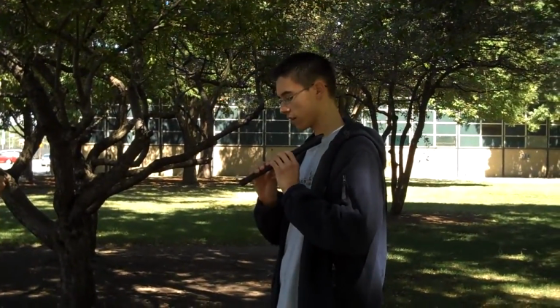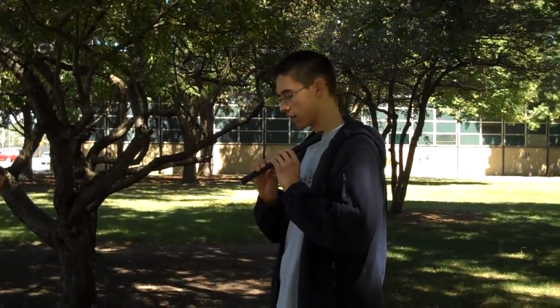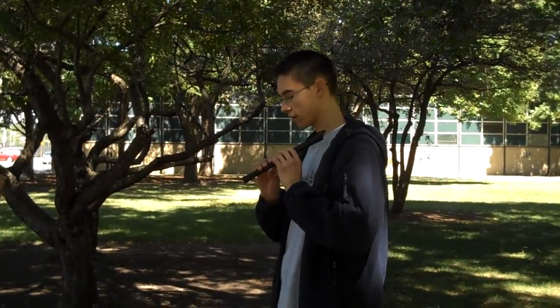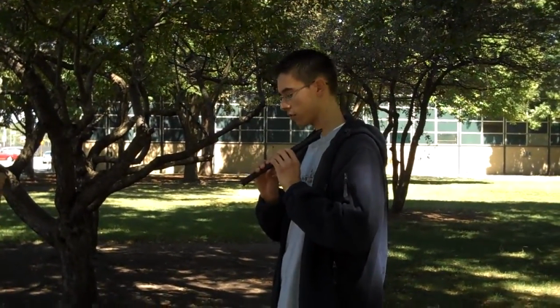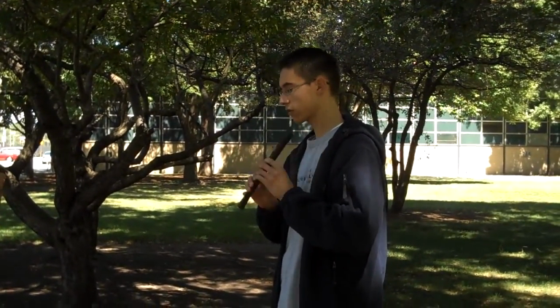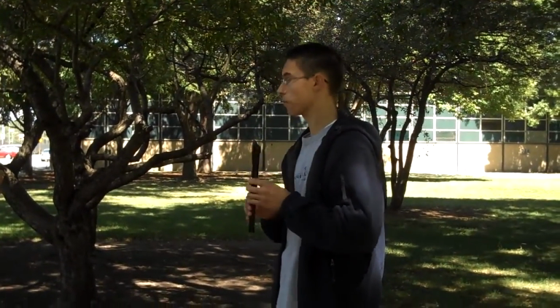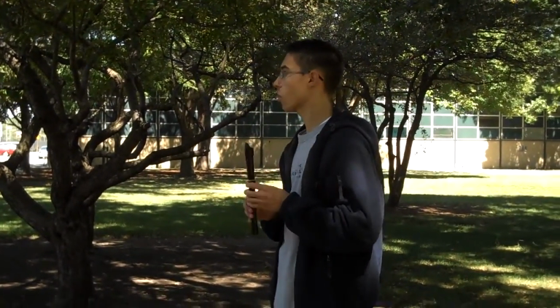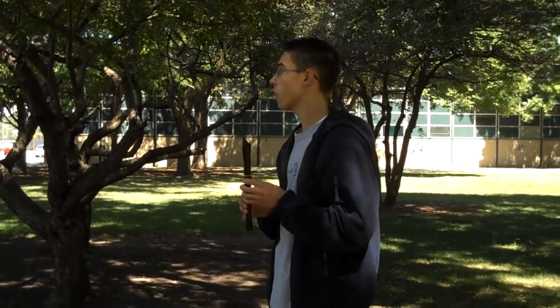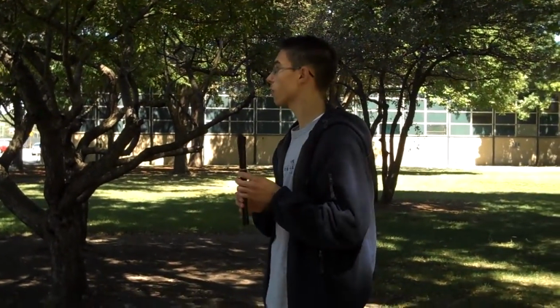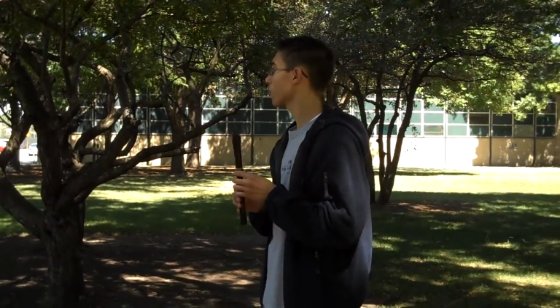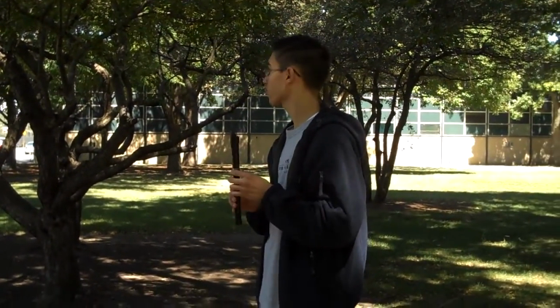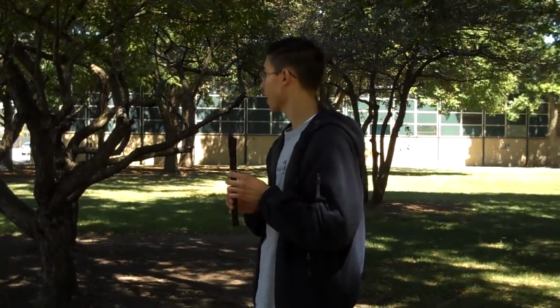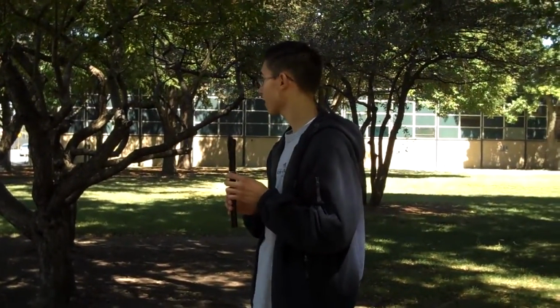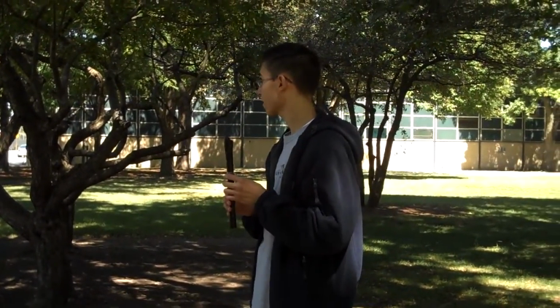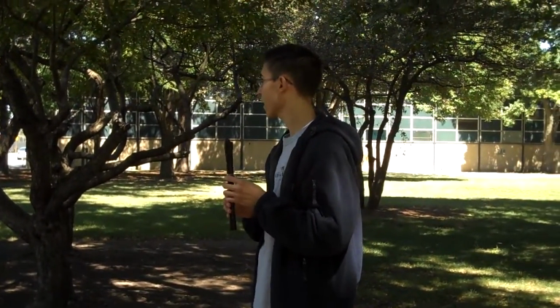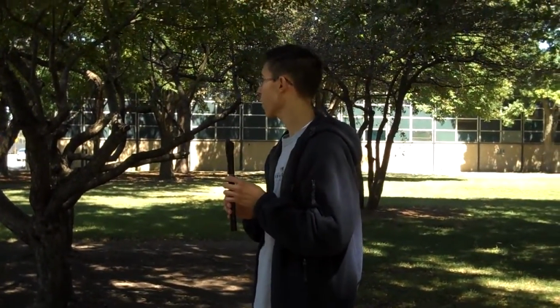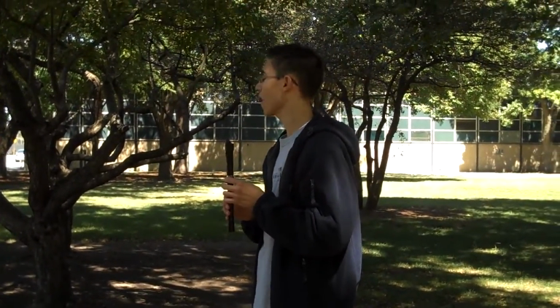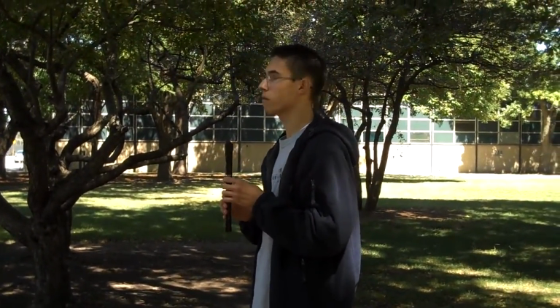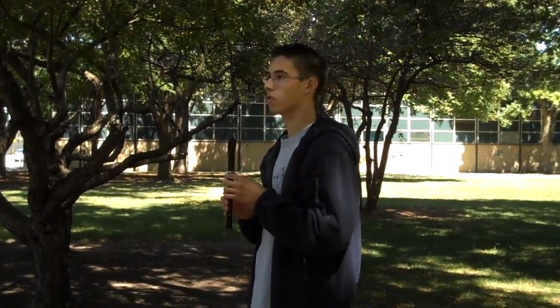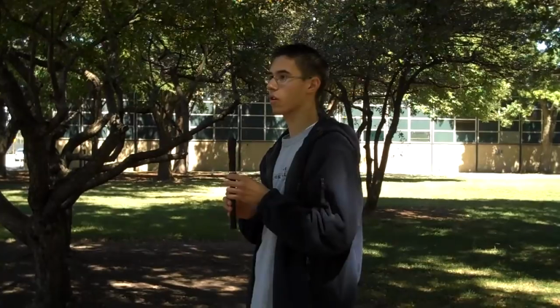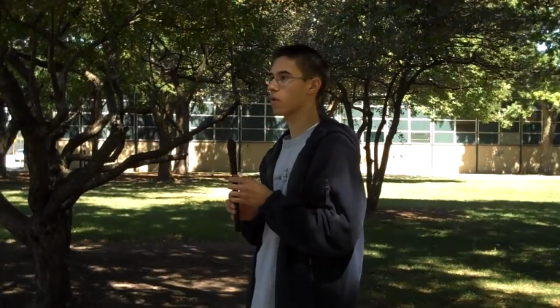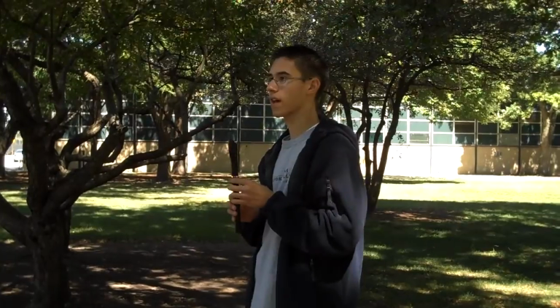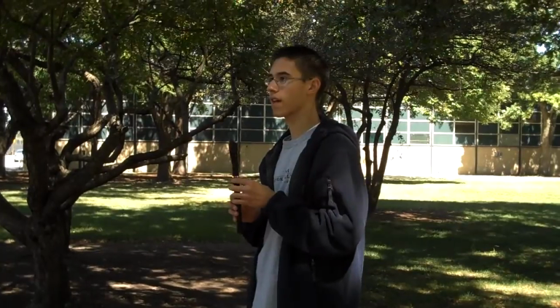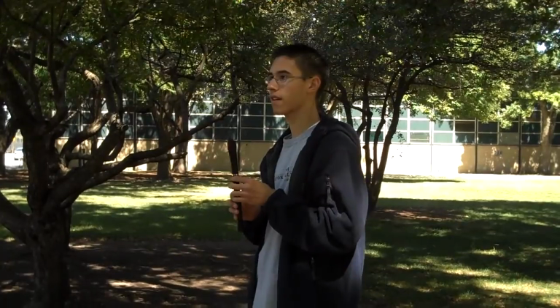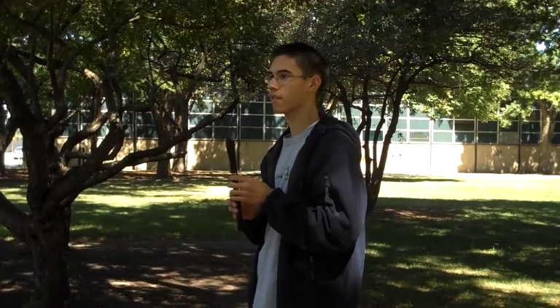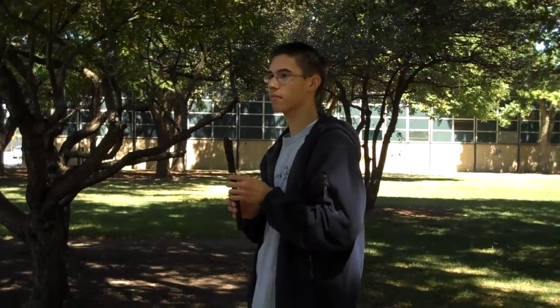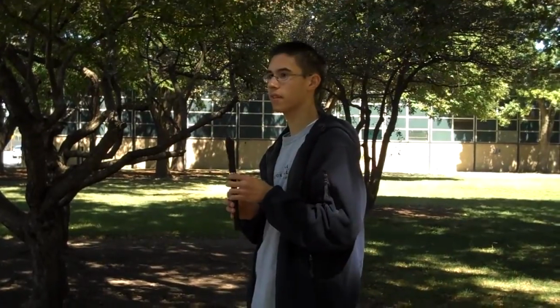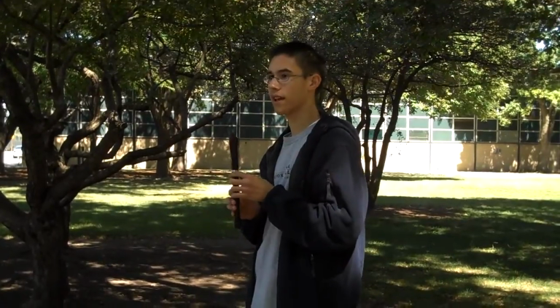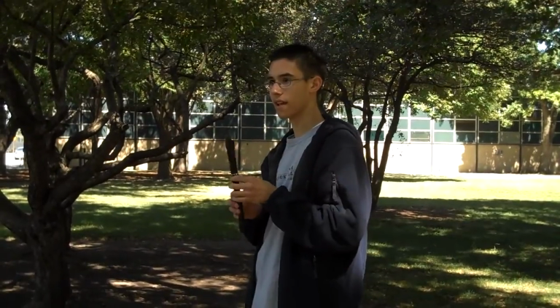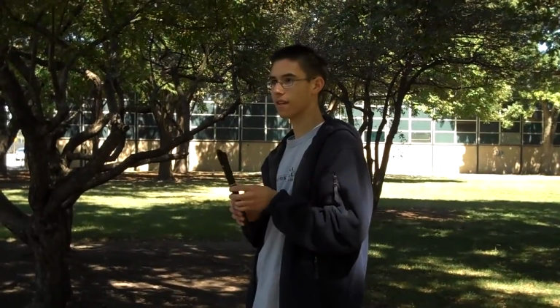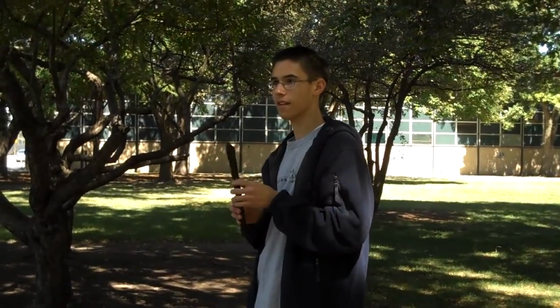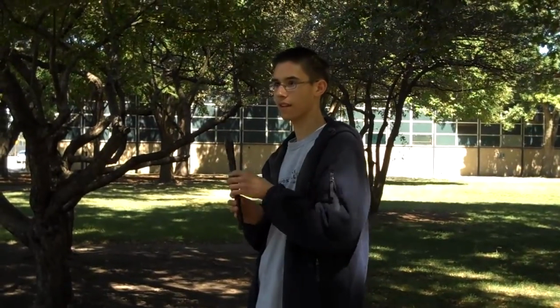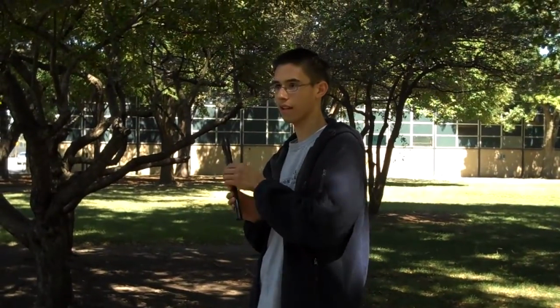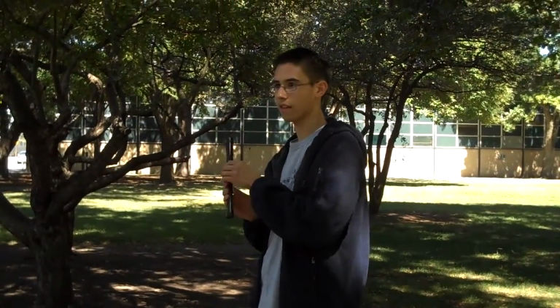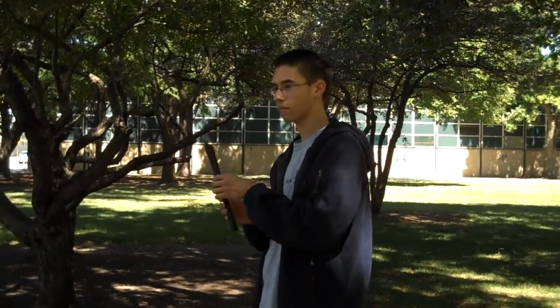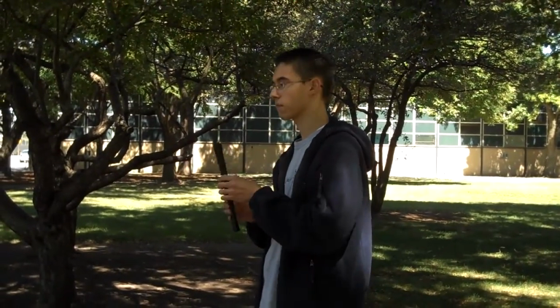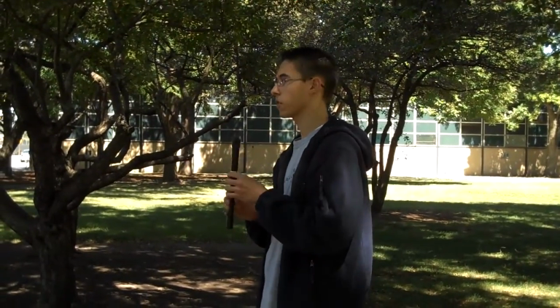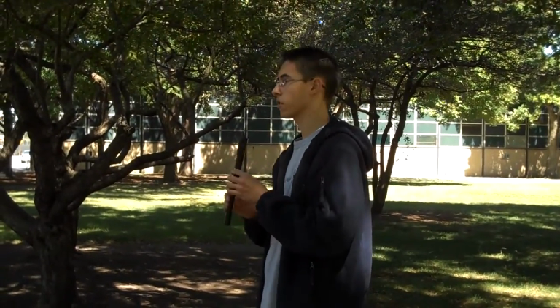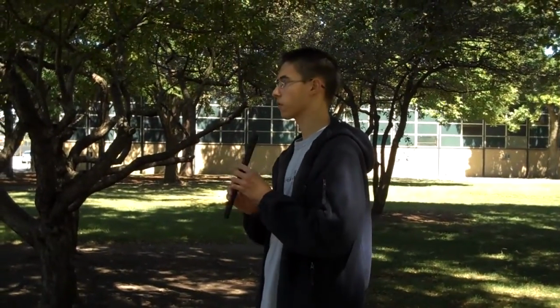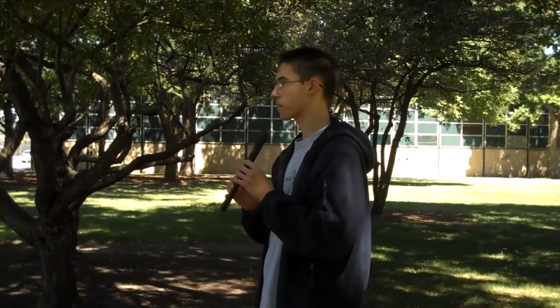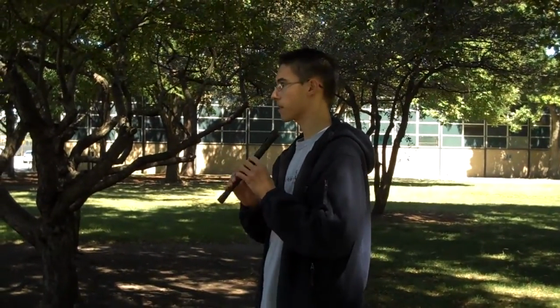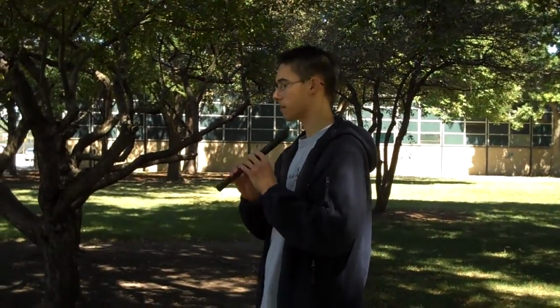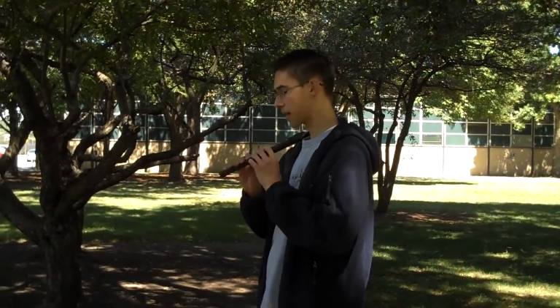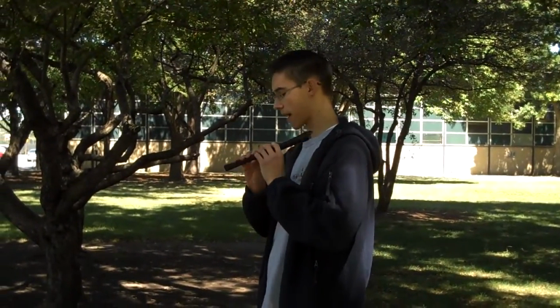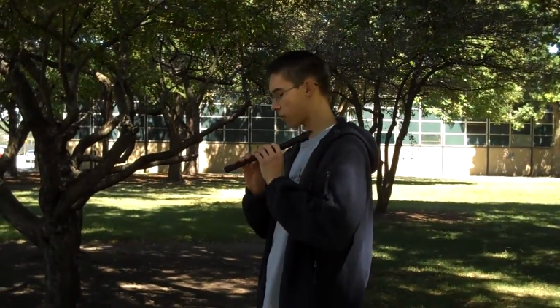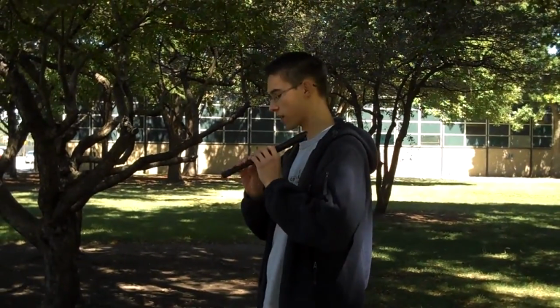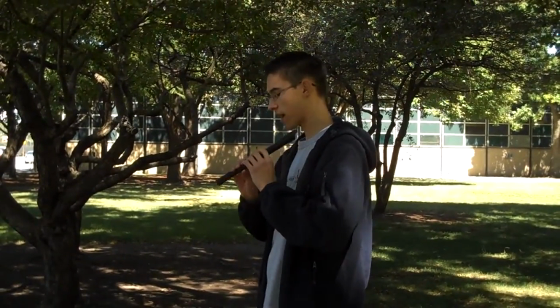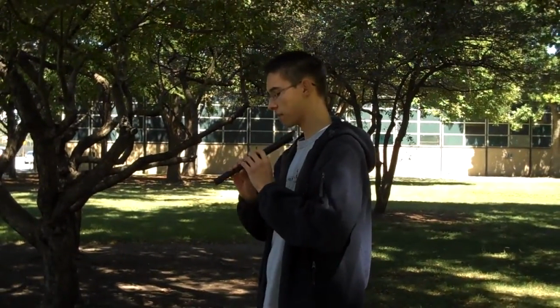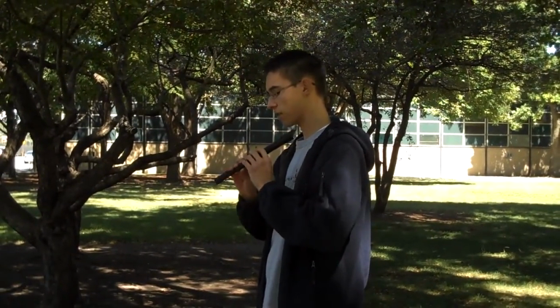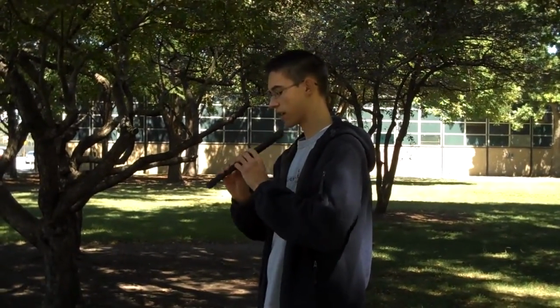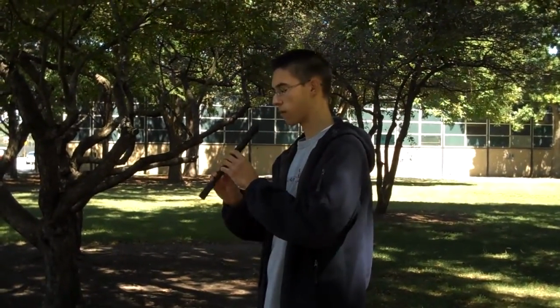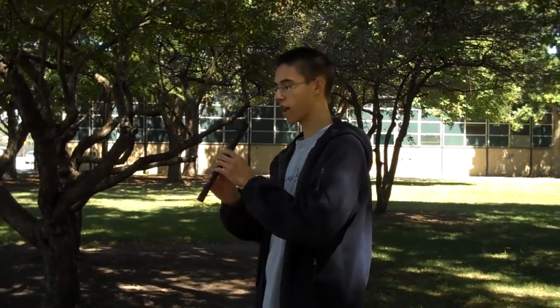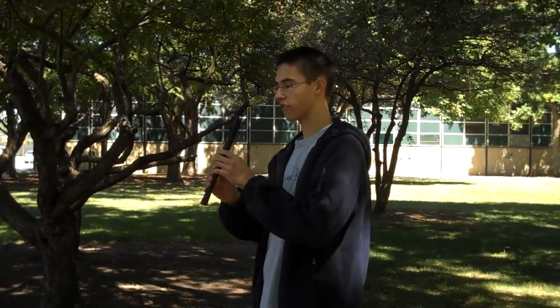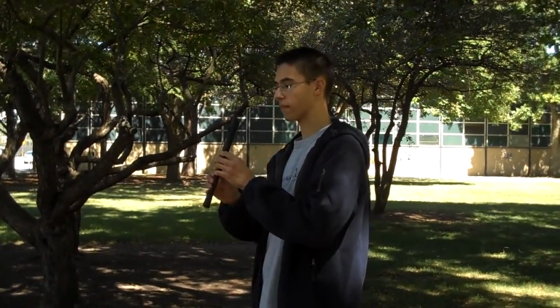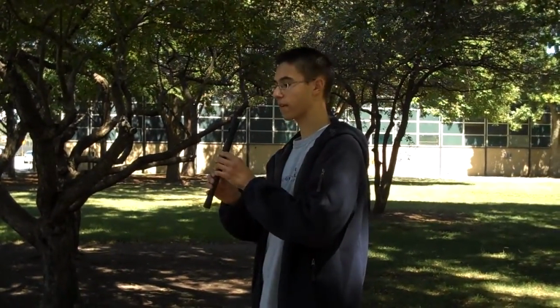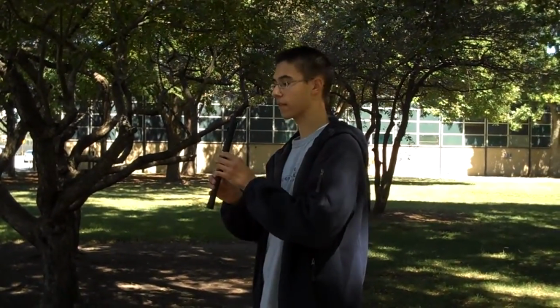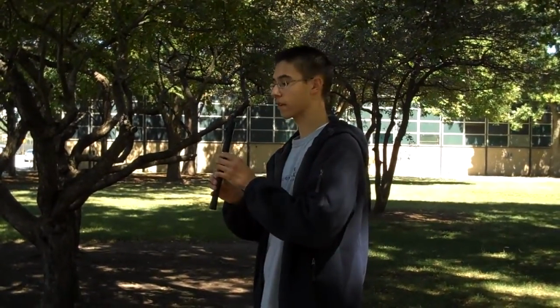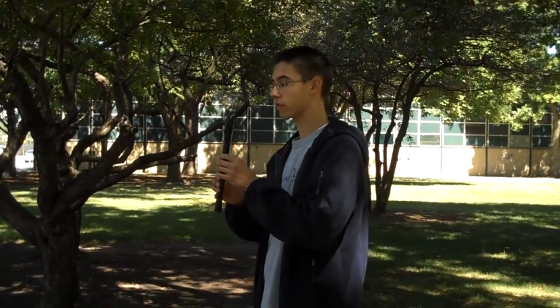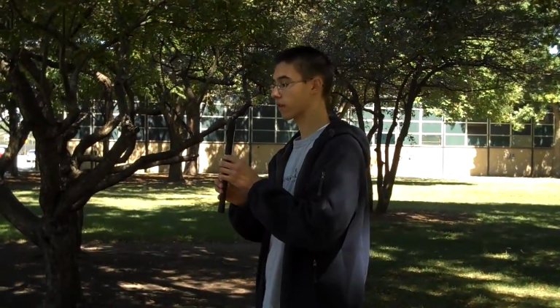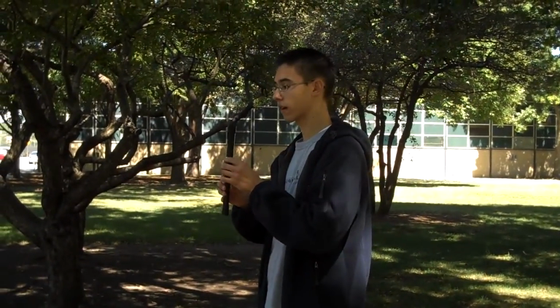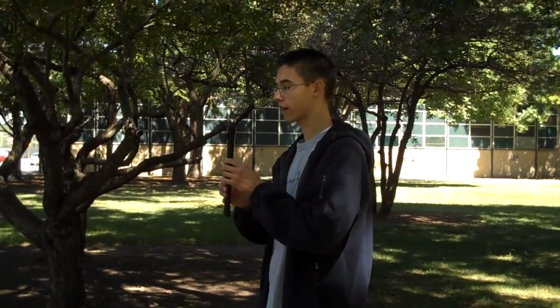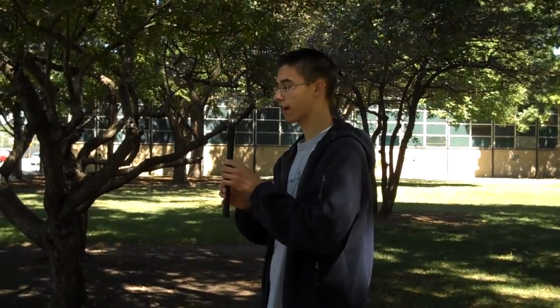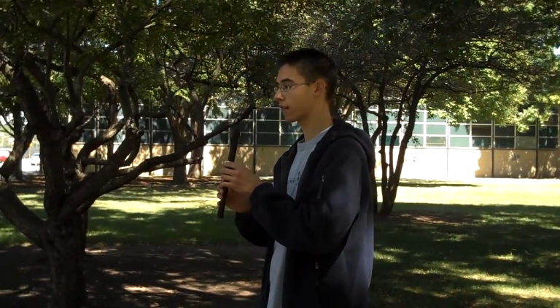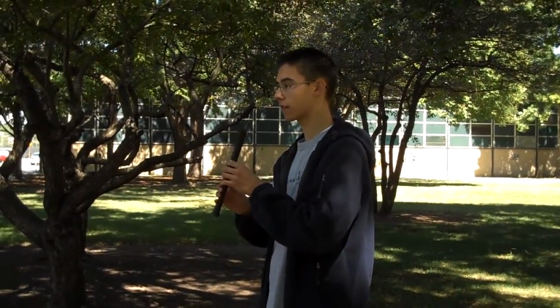We're going to do some call and response now. I will go ahead and play, and then repeat back what I play, watching my fingers very carefully.